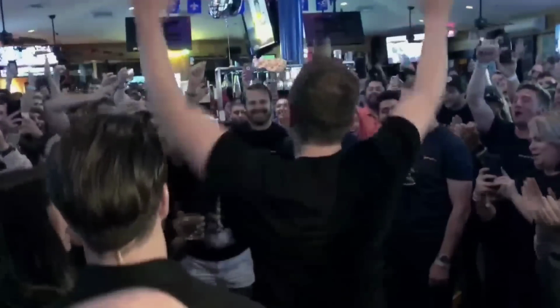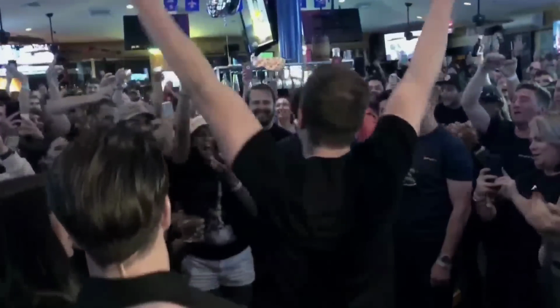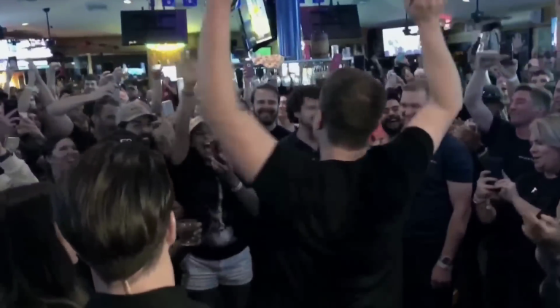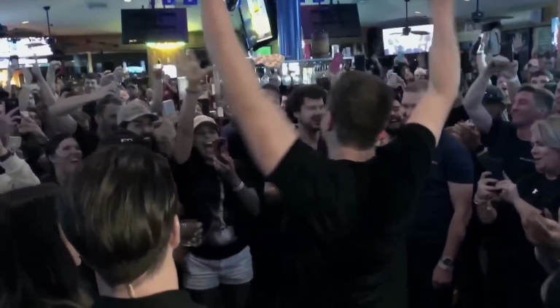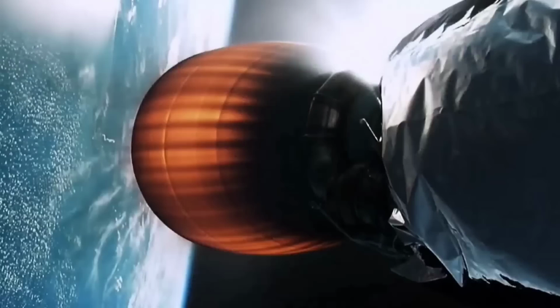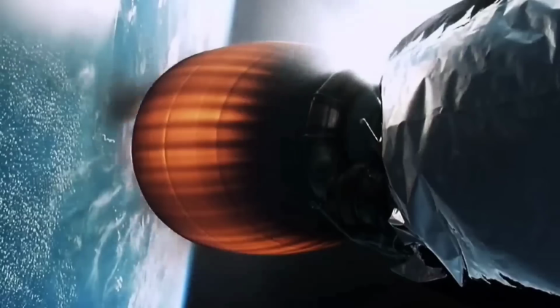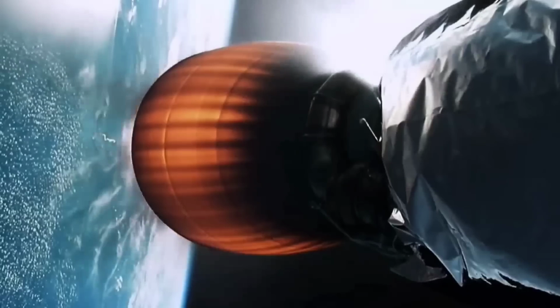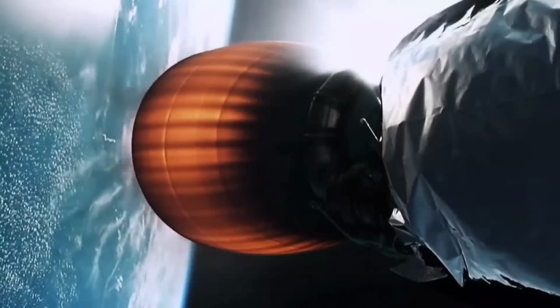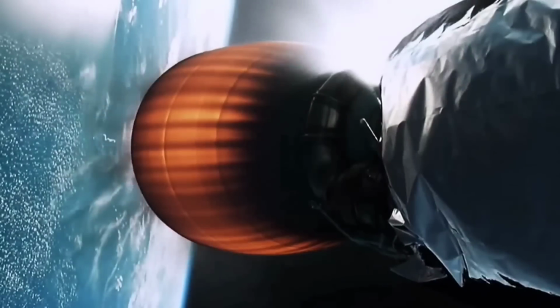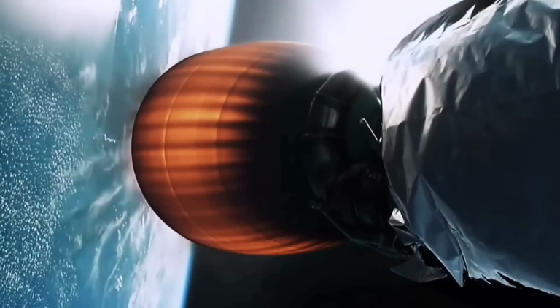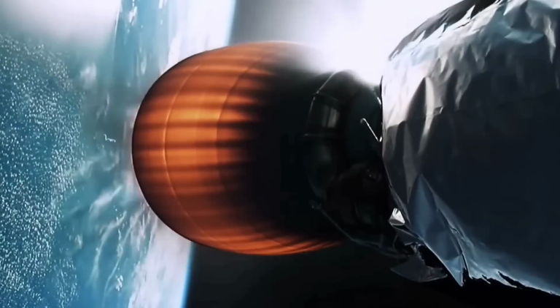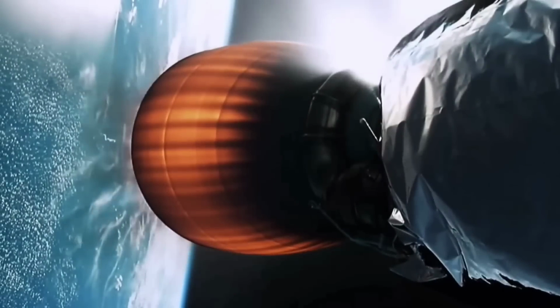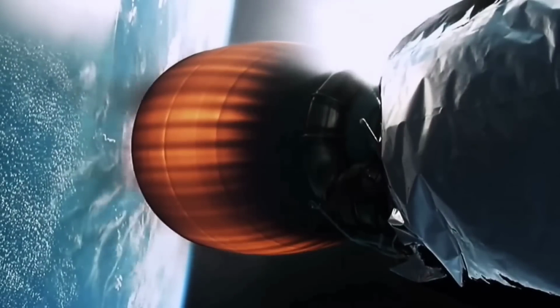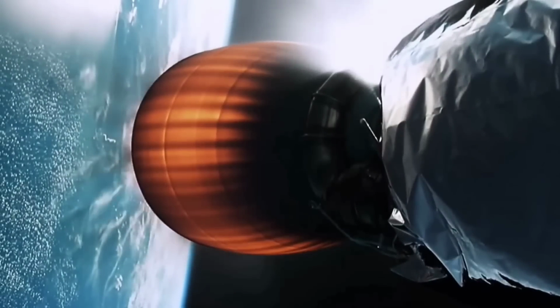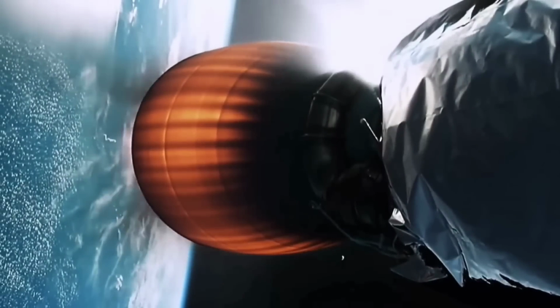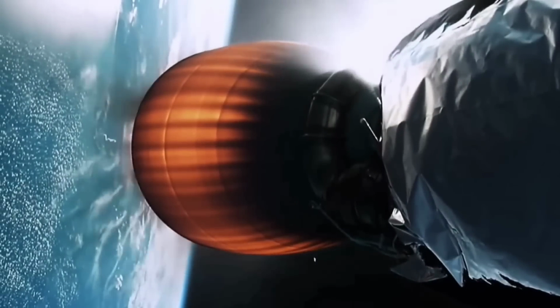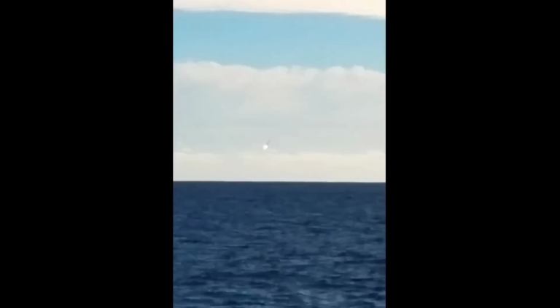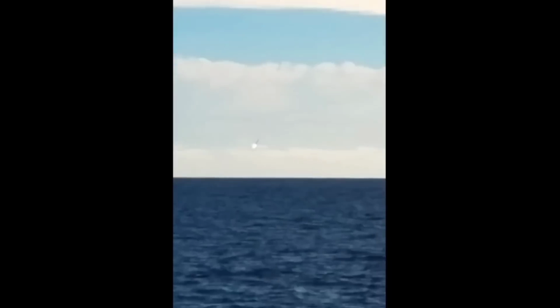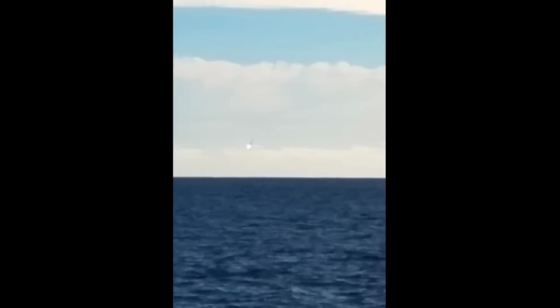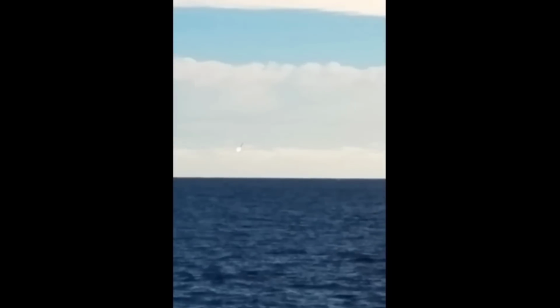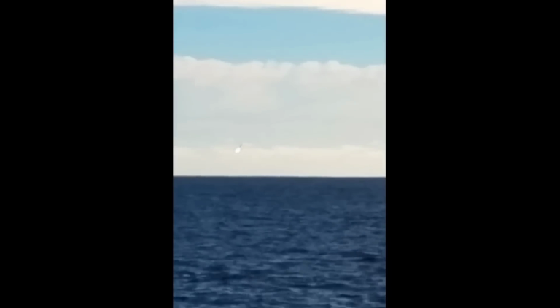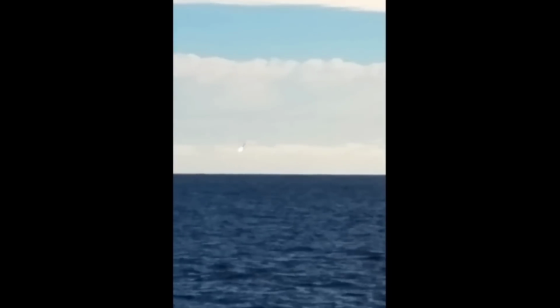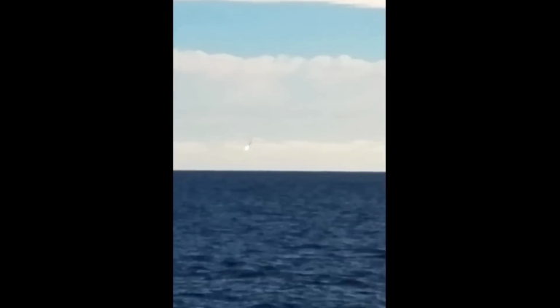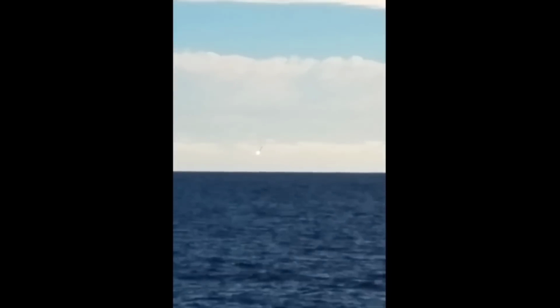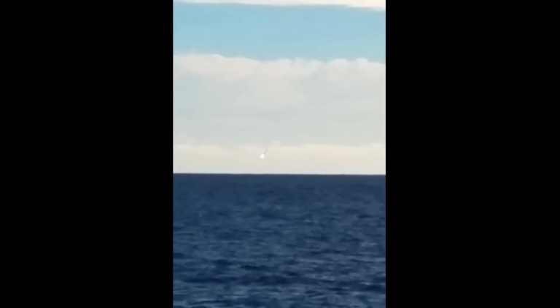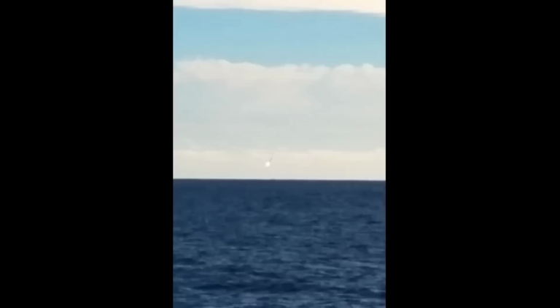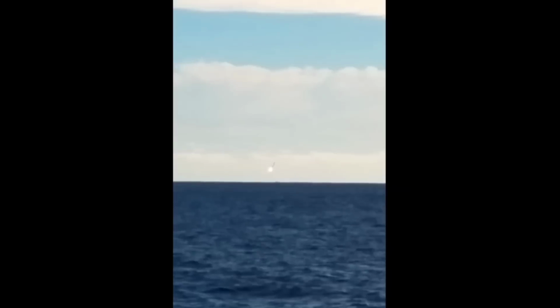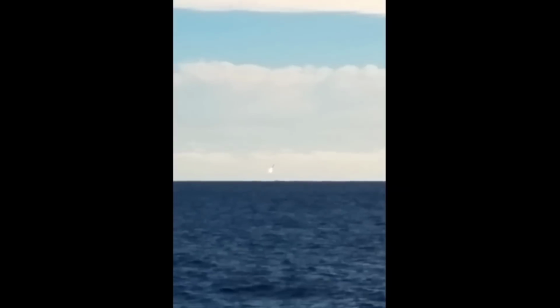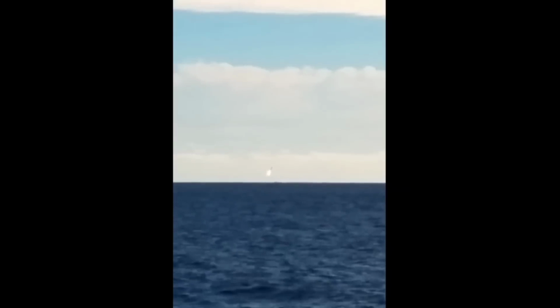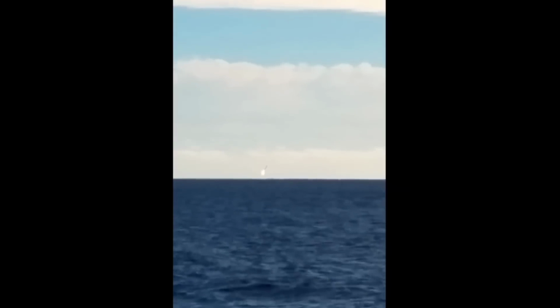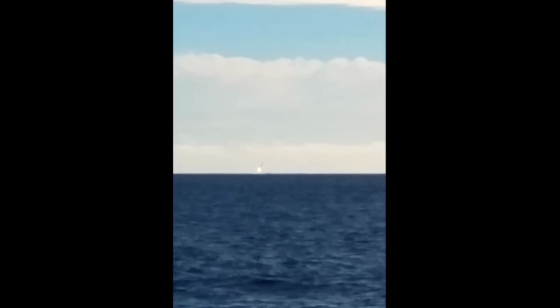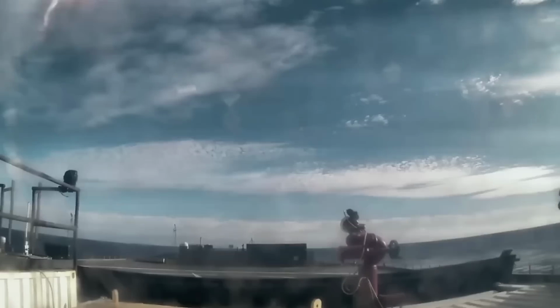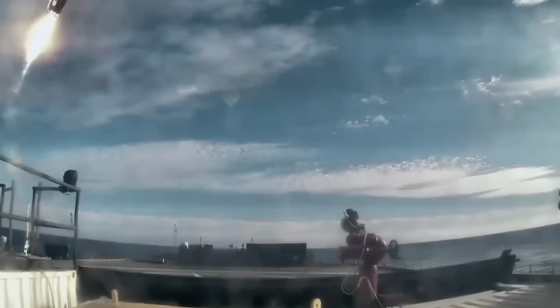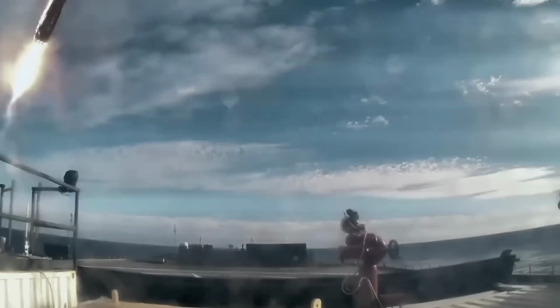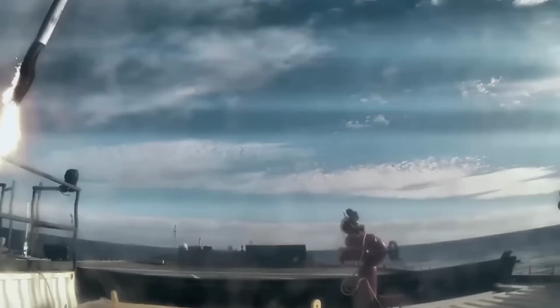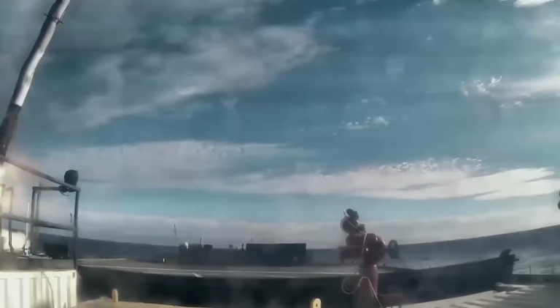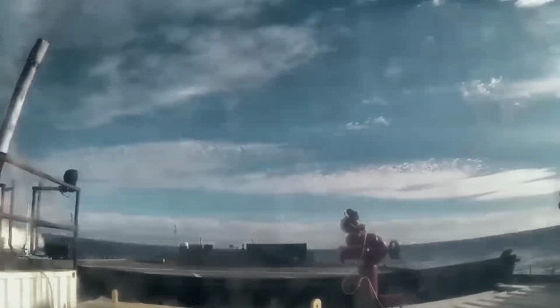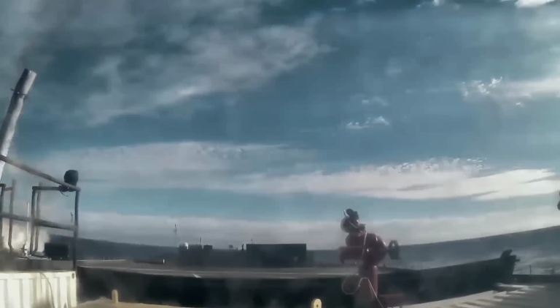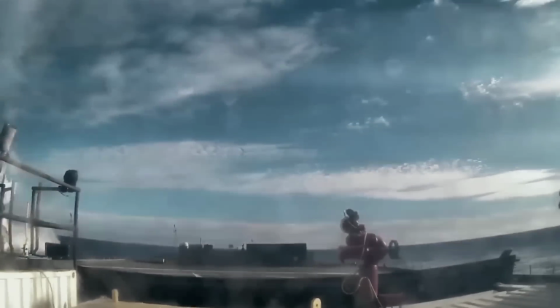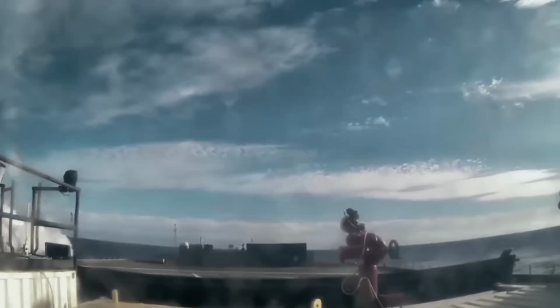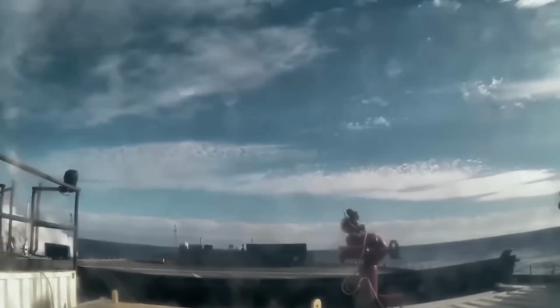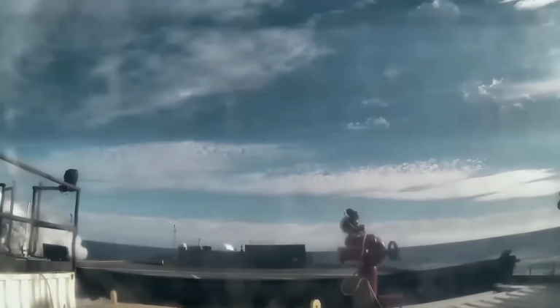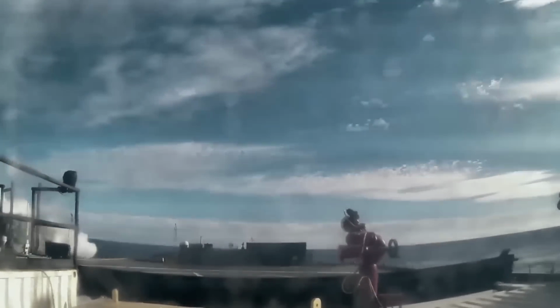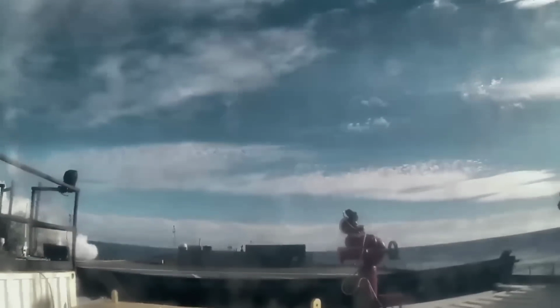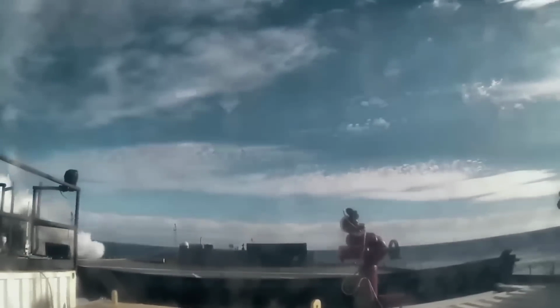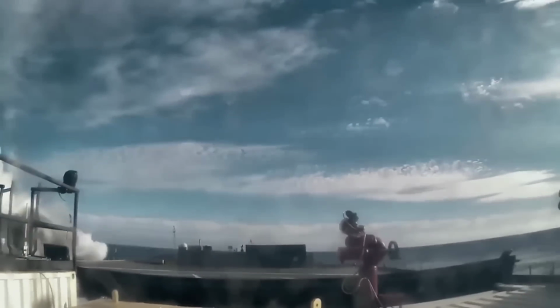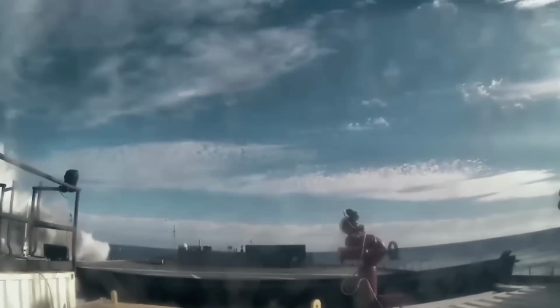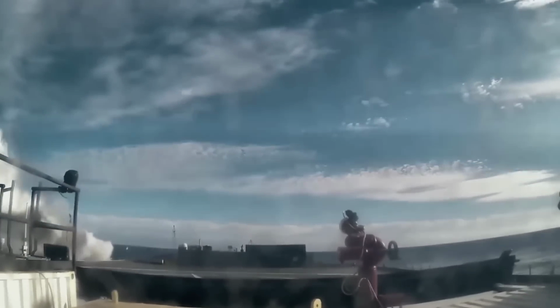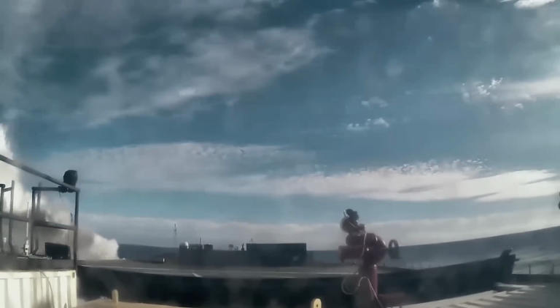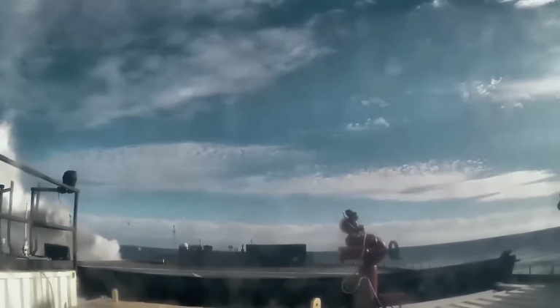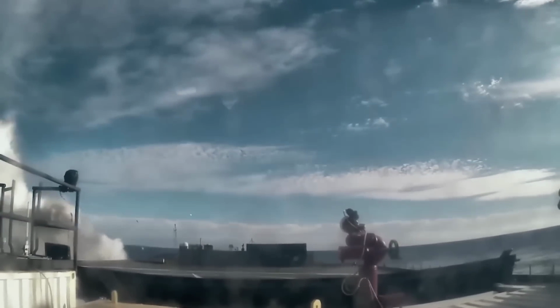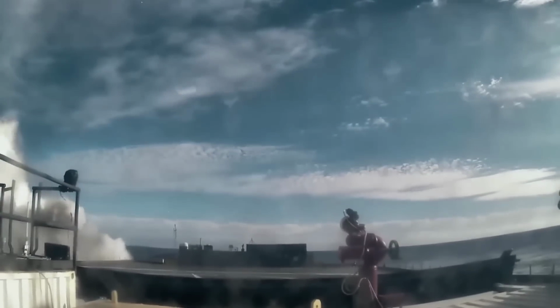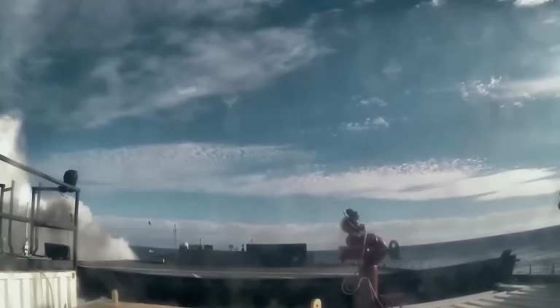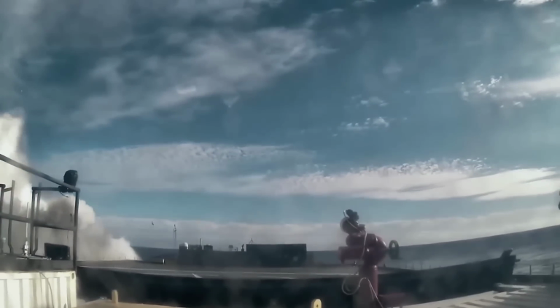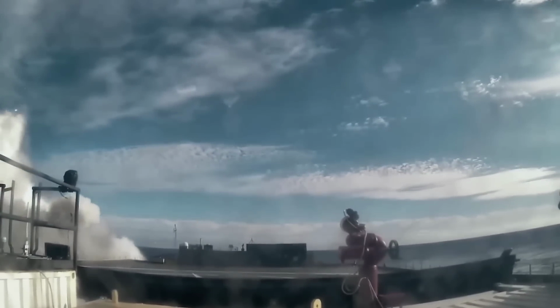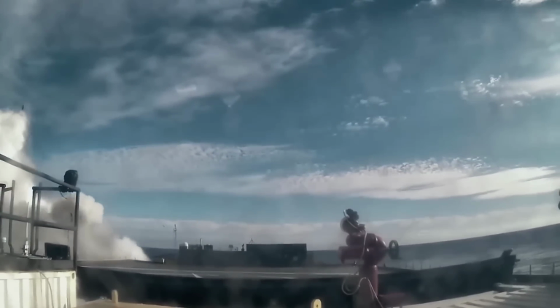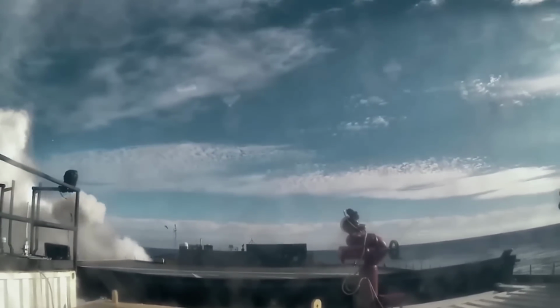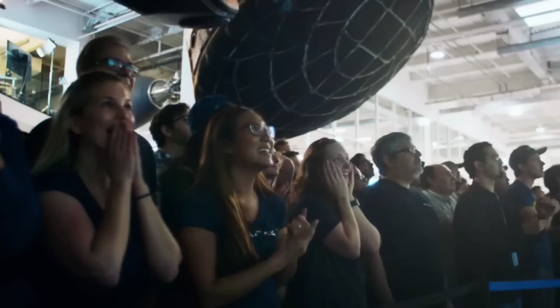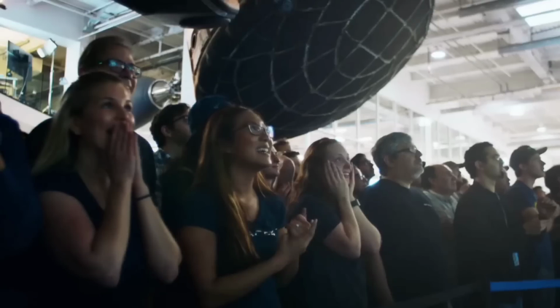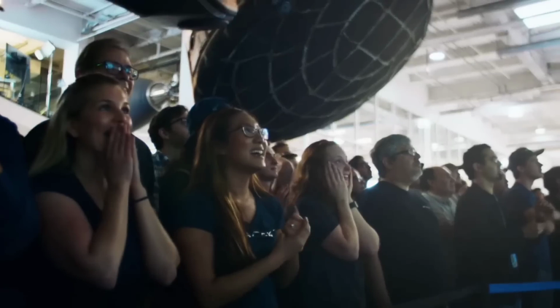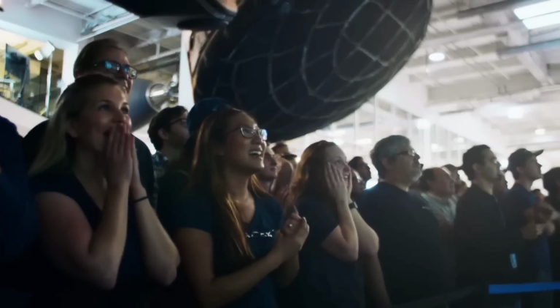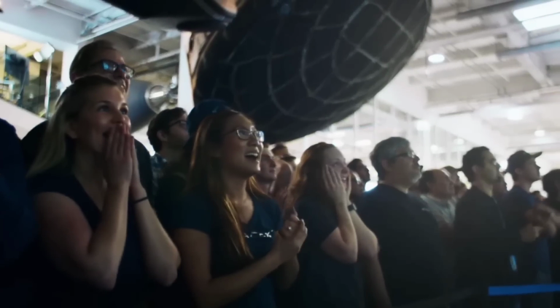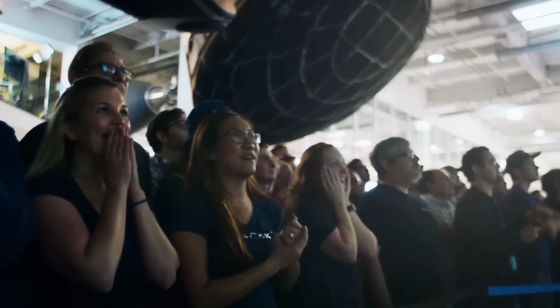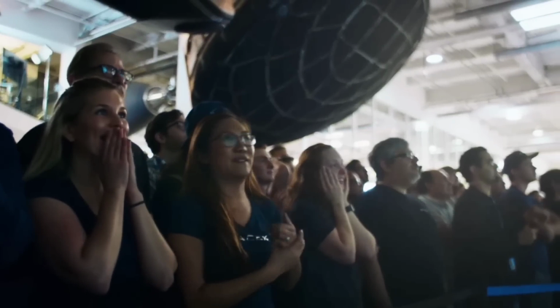One of the key features of the Starship rocket is its reusability. SpaceX aims to make space travel more affordable by reusing the same rocket multiple times.